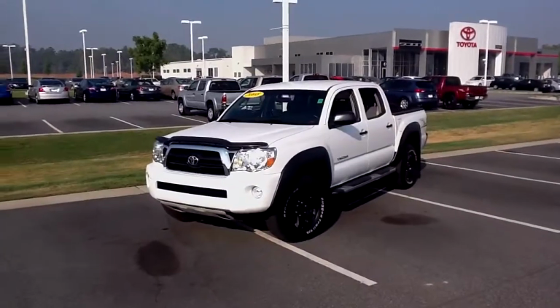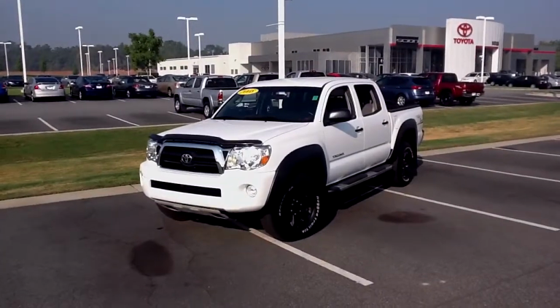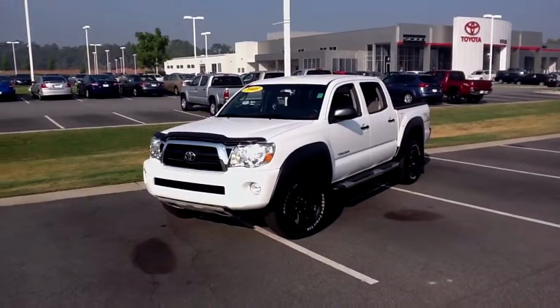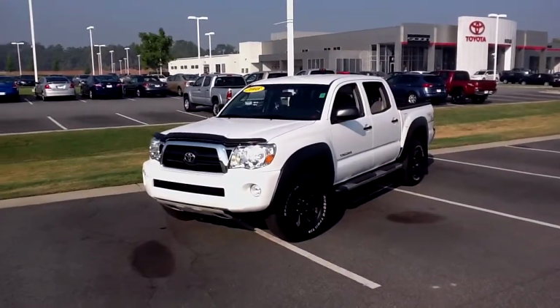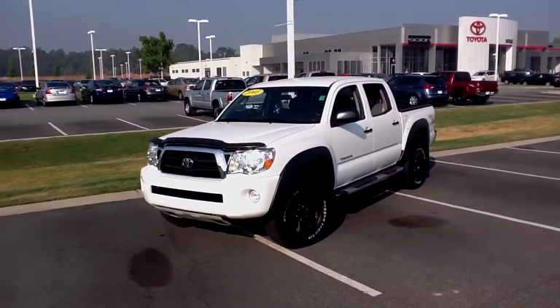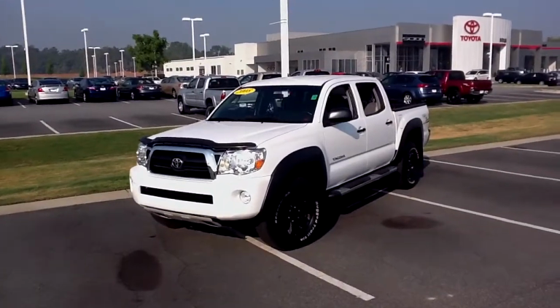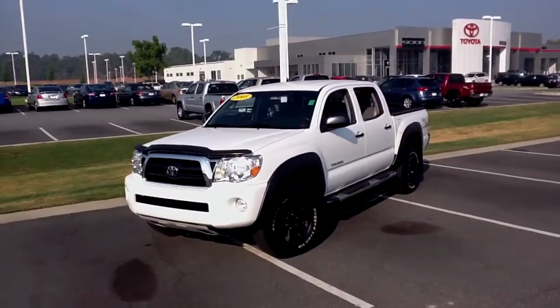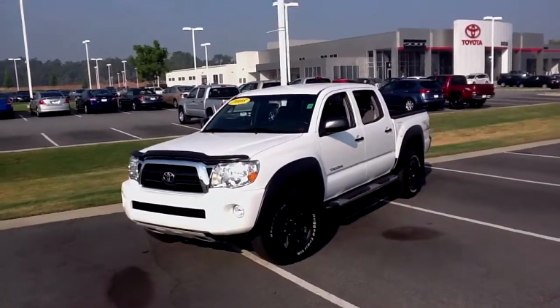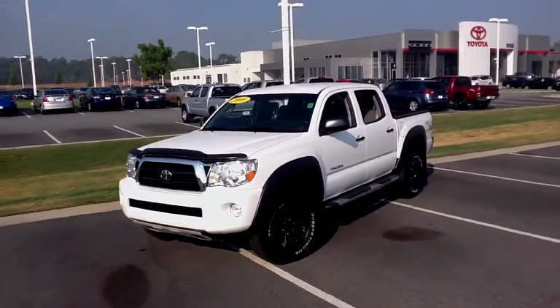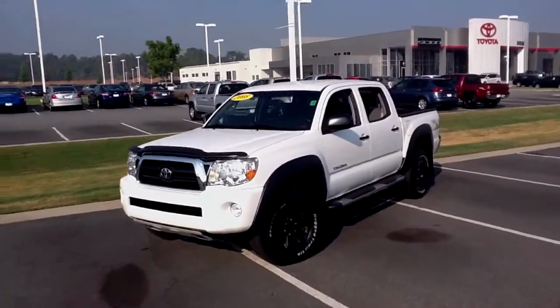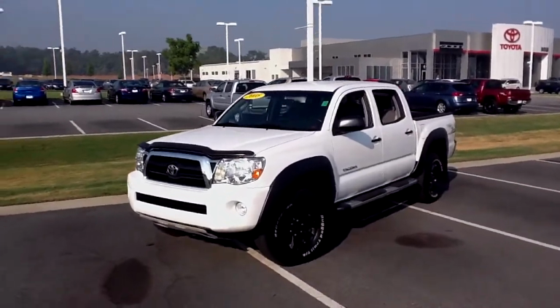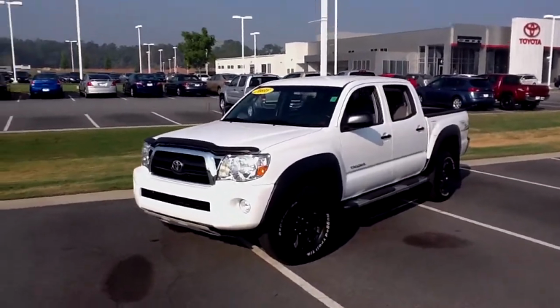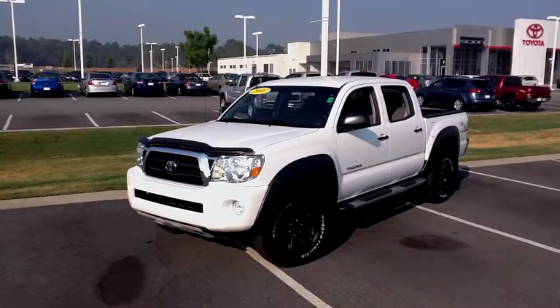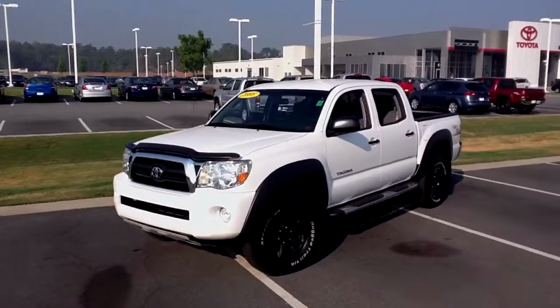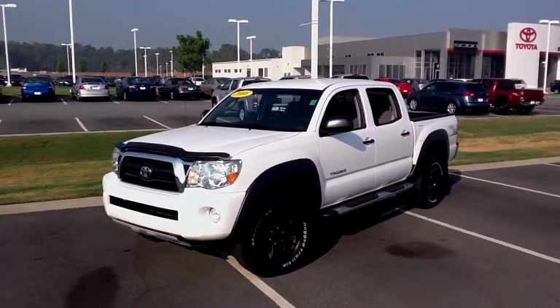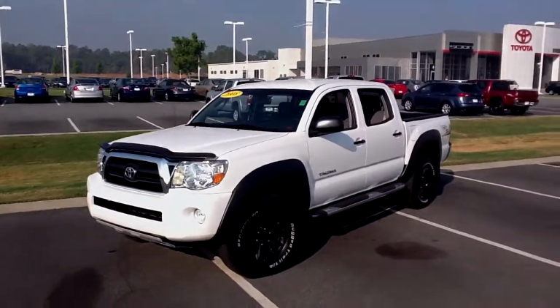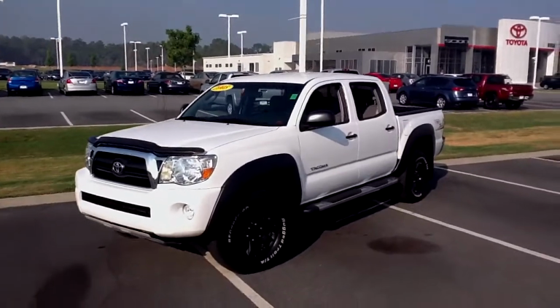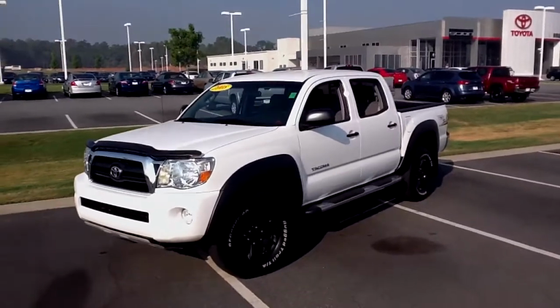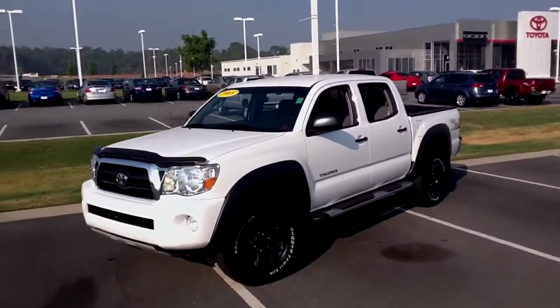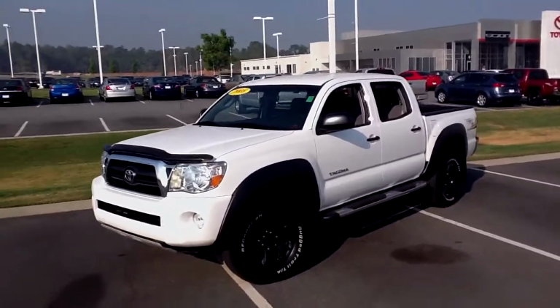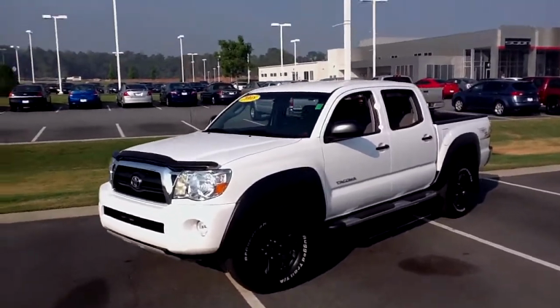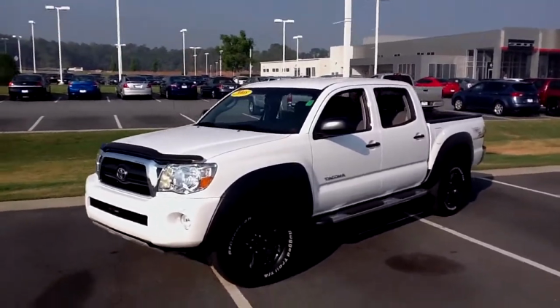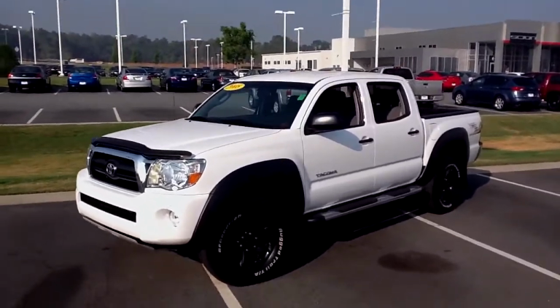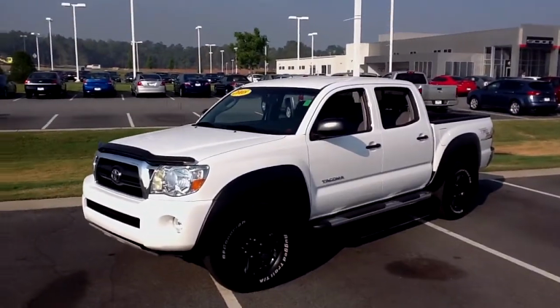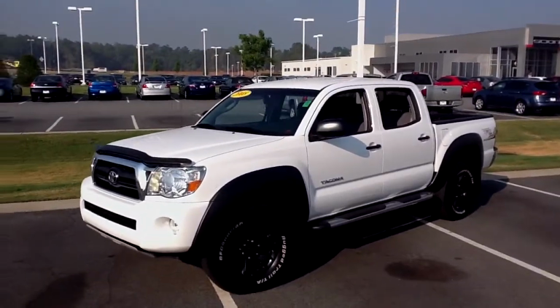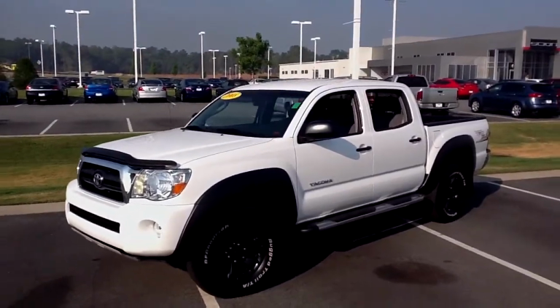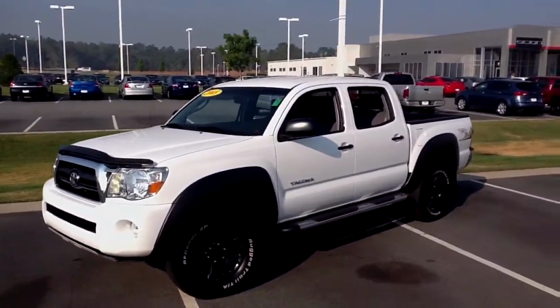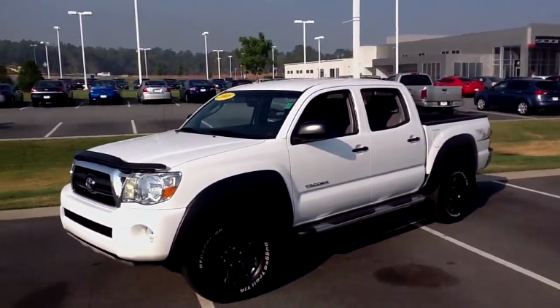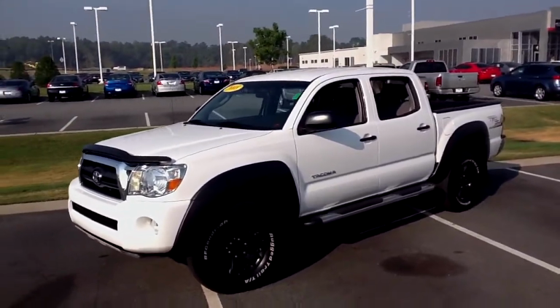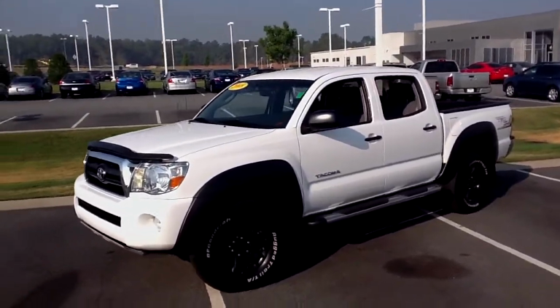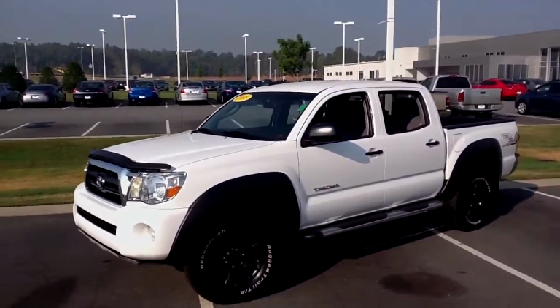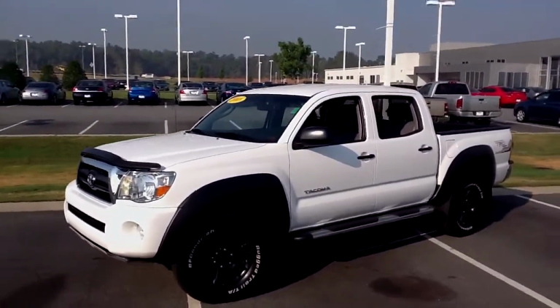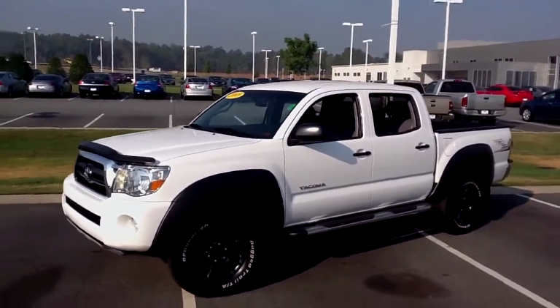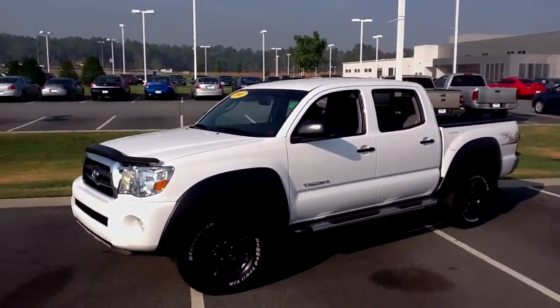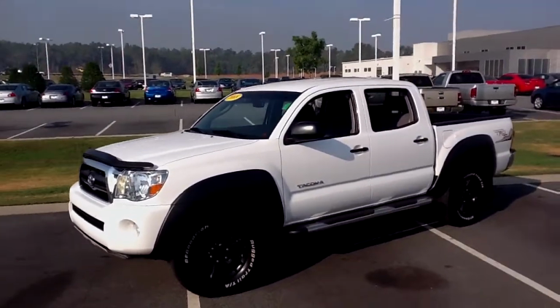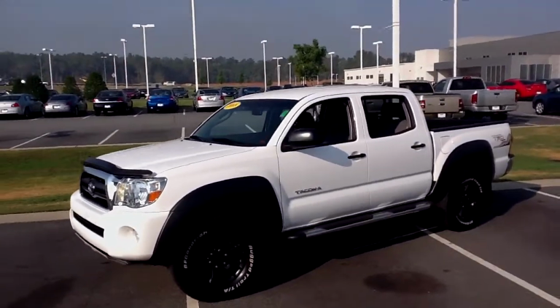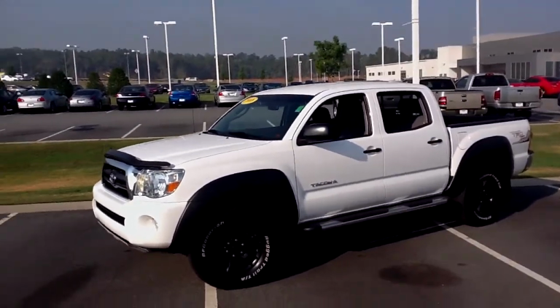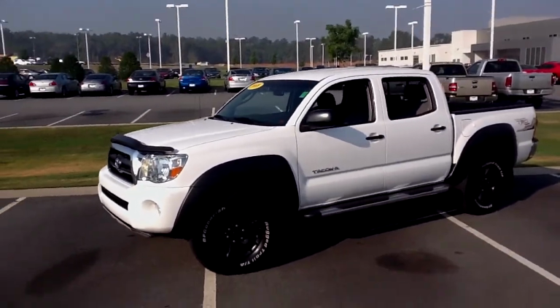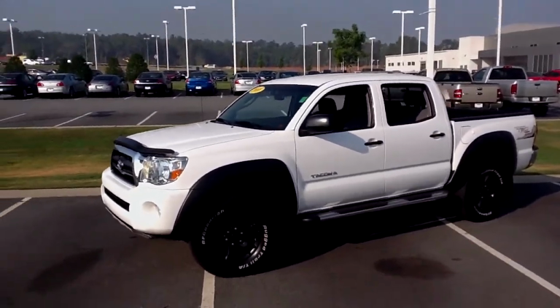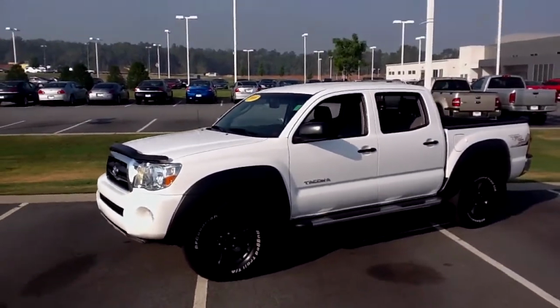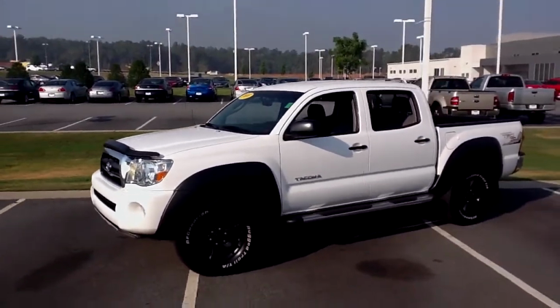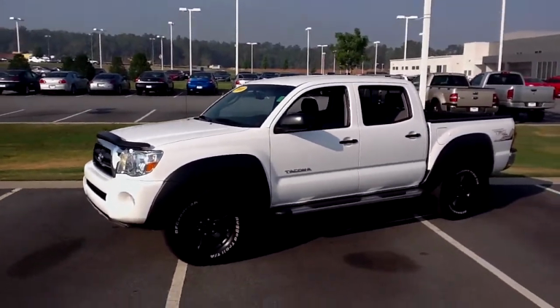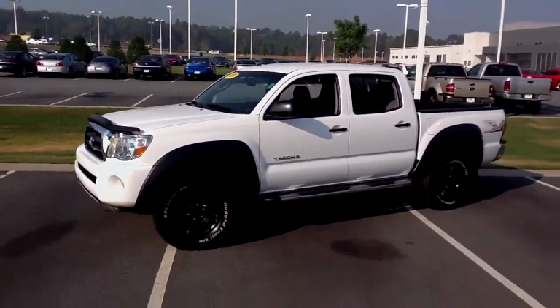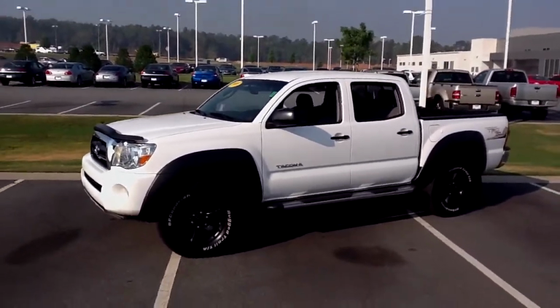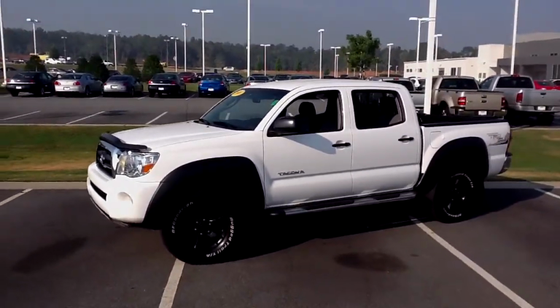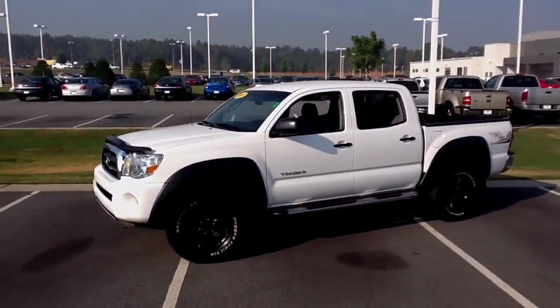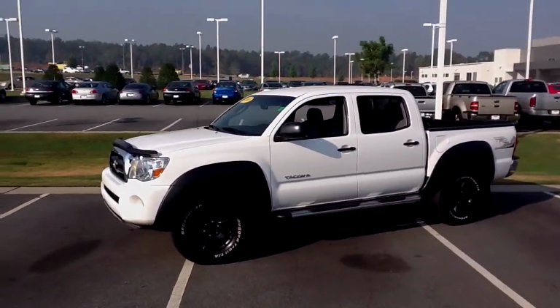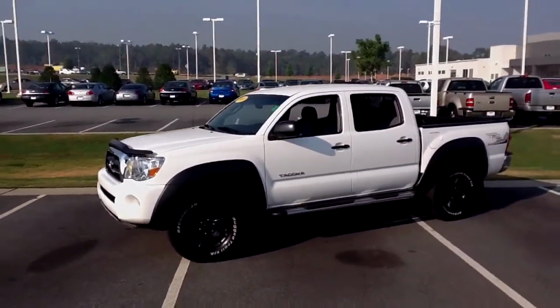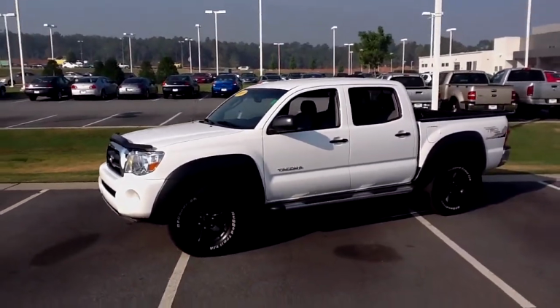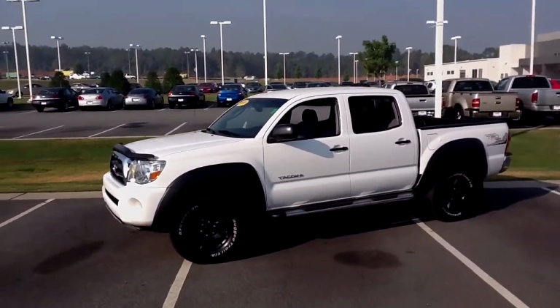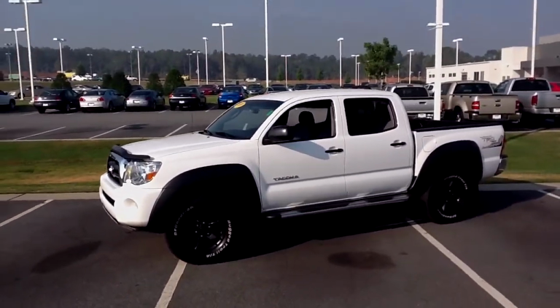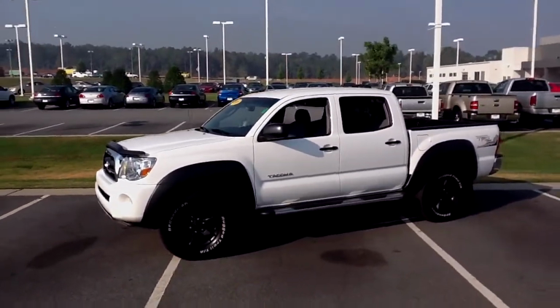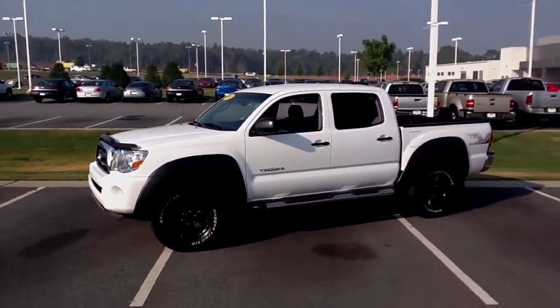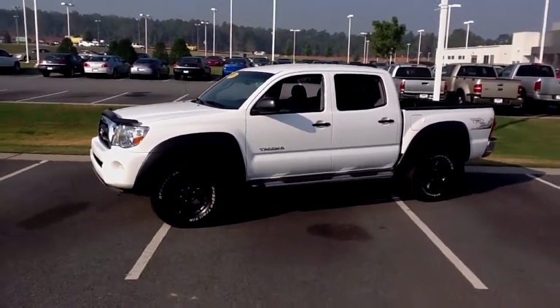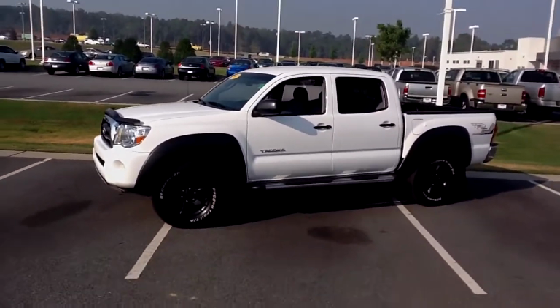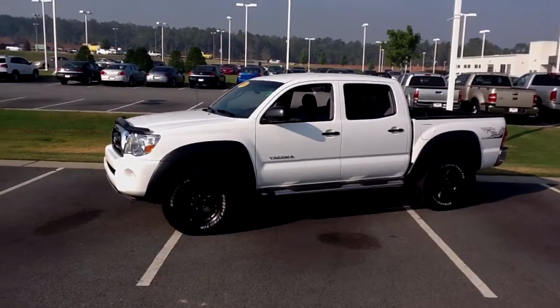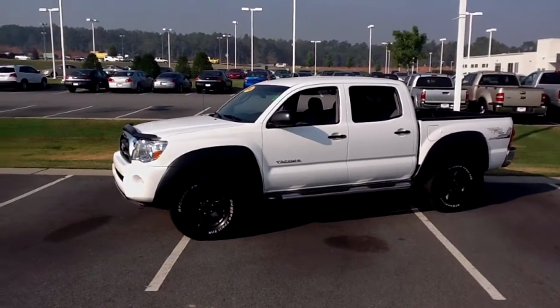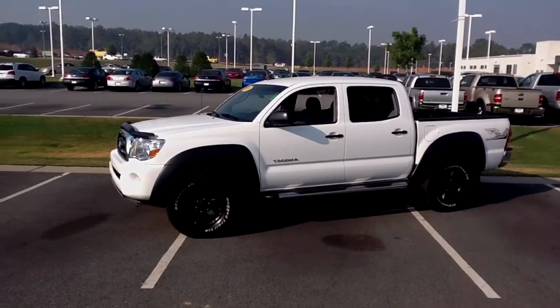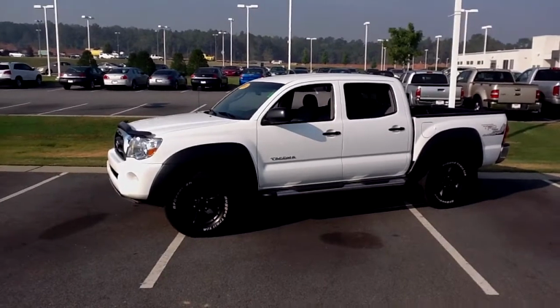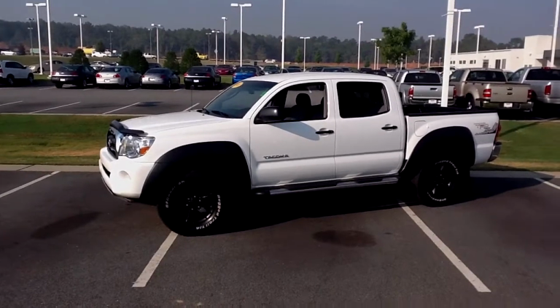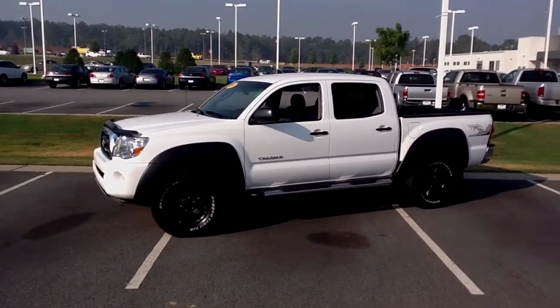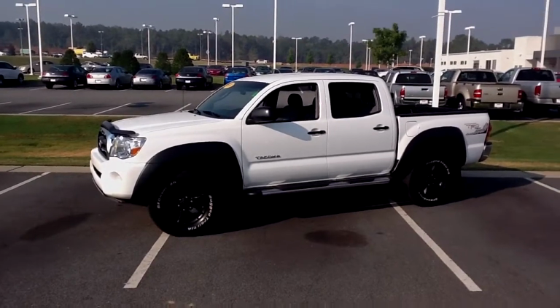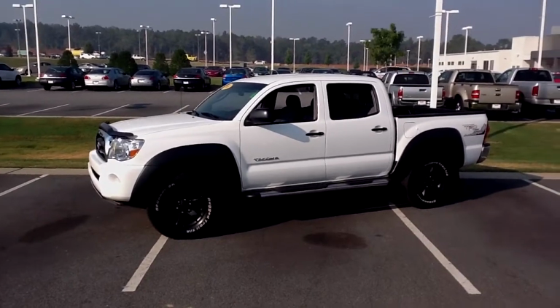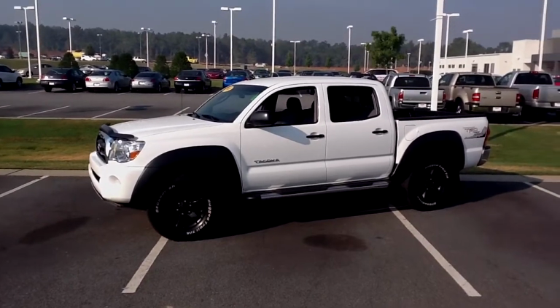I want to invite you to pay us a visit here in Macon, exit 171 off I-75, or on the web at butlertoyota.com.